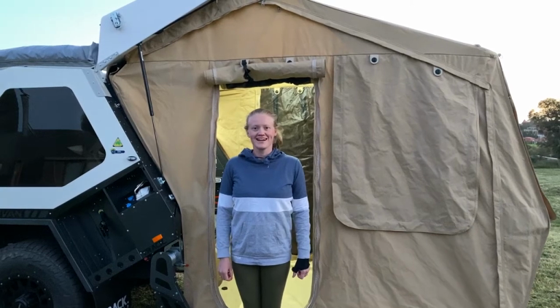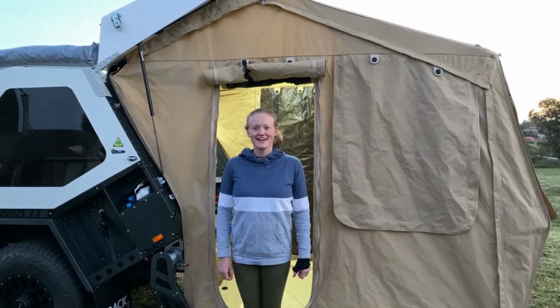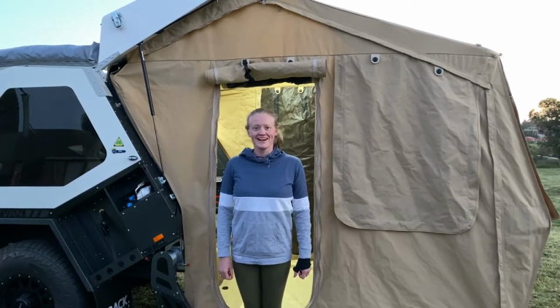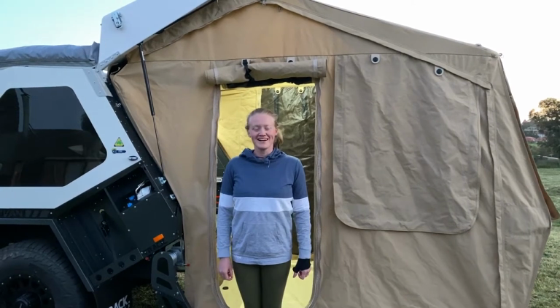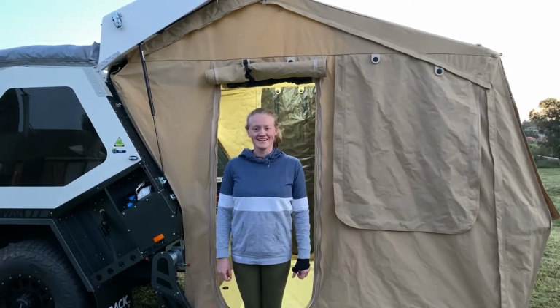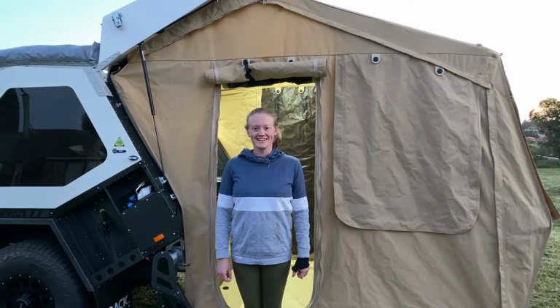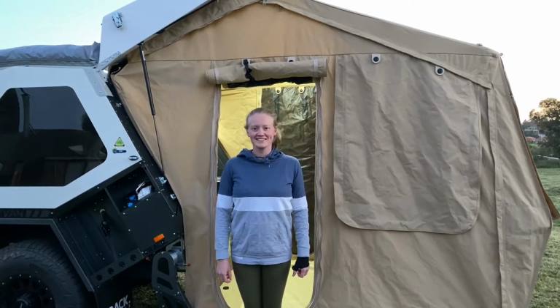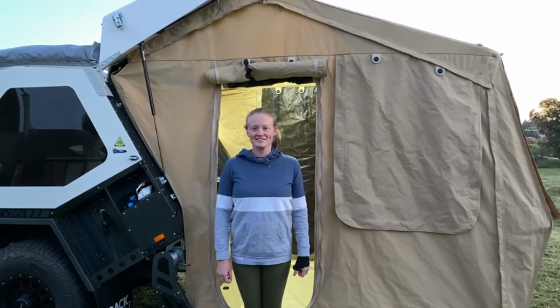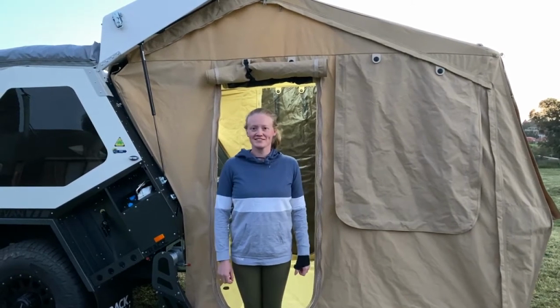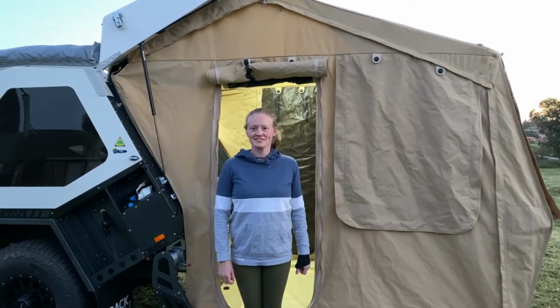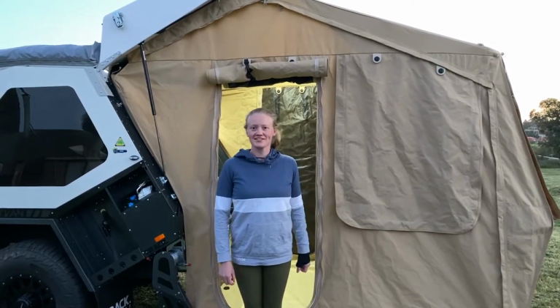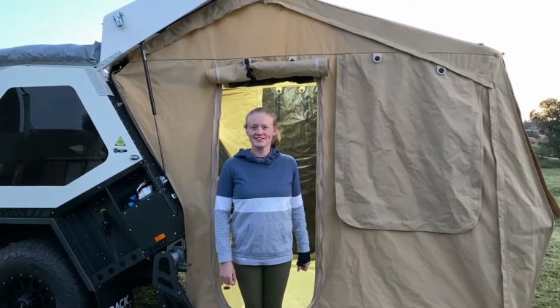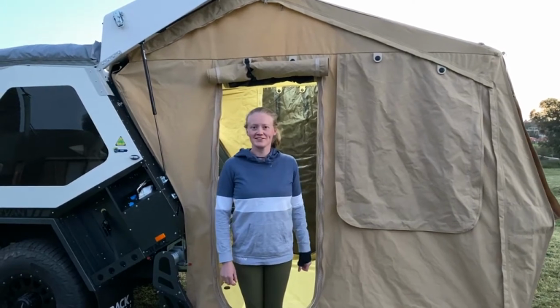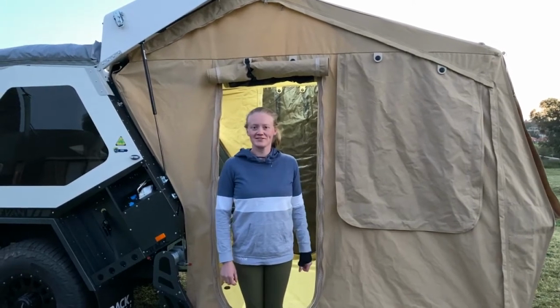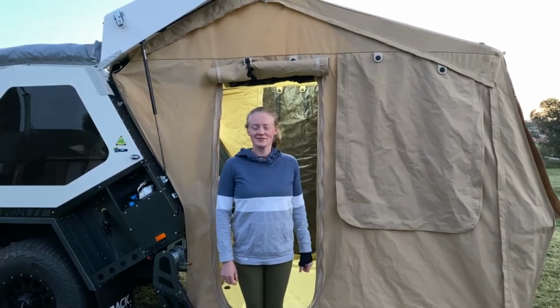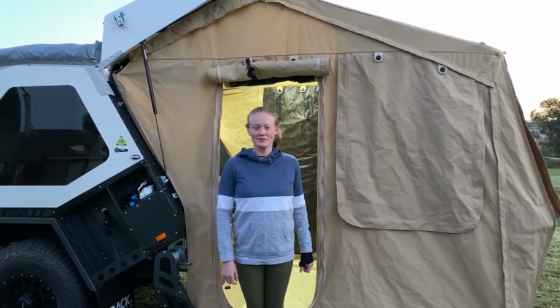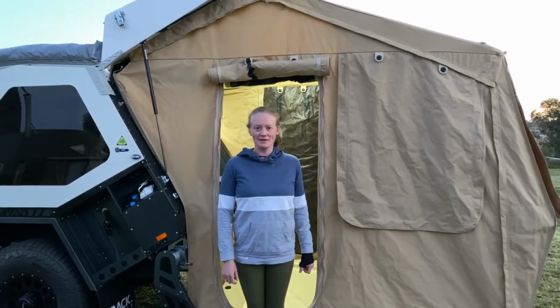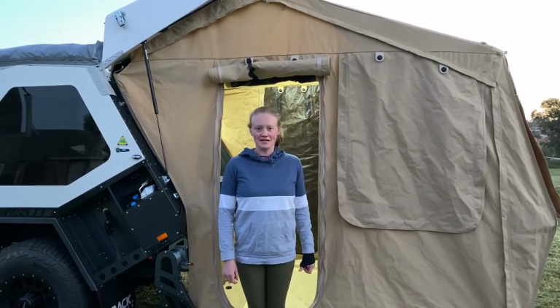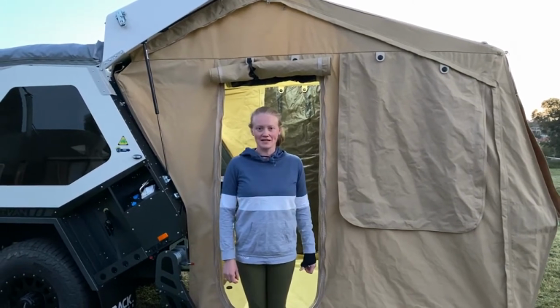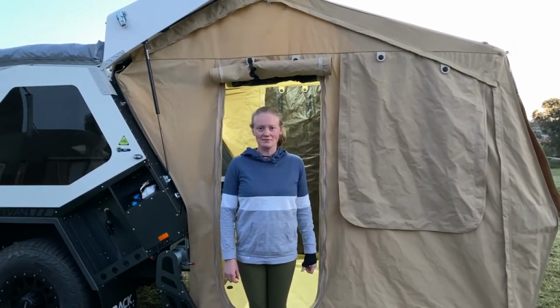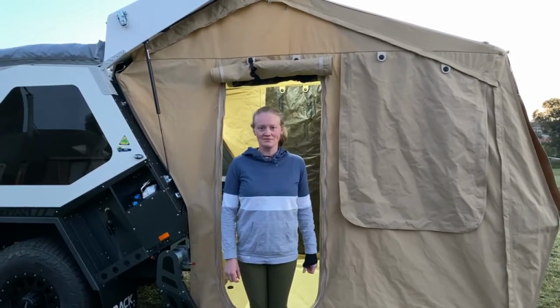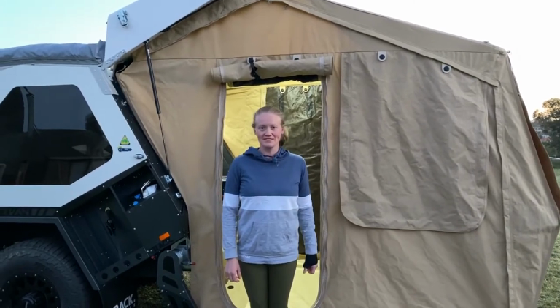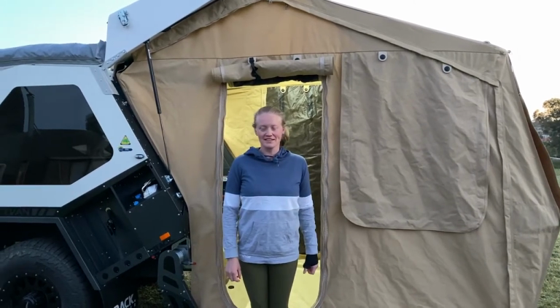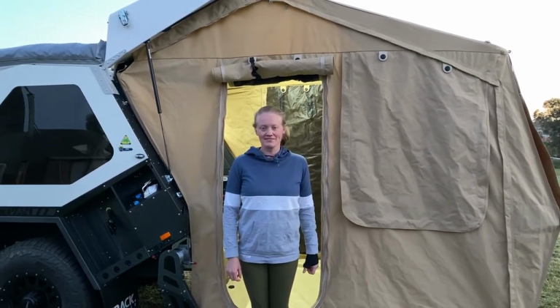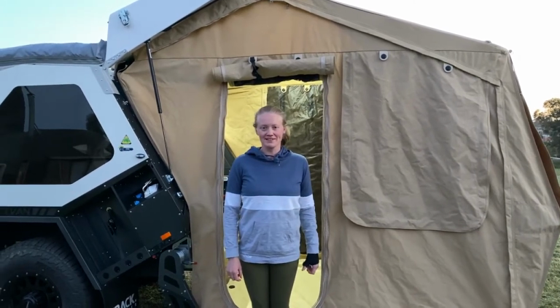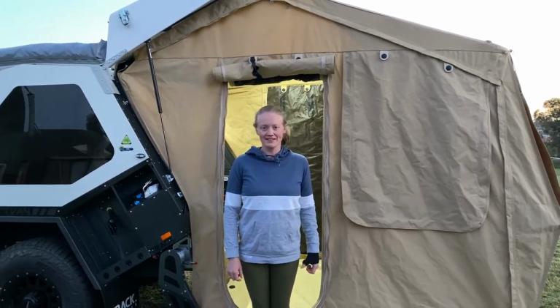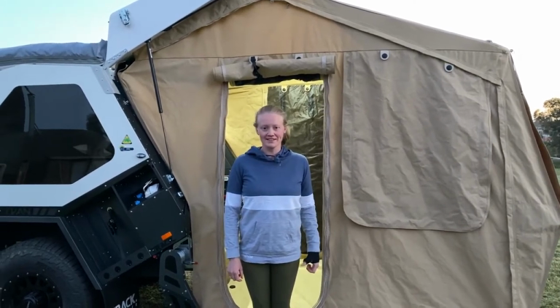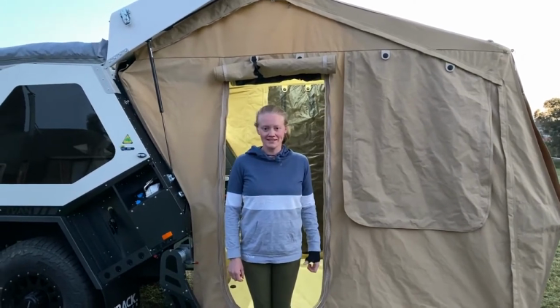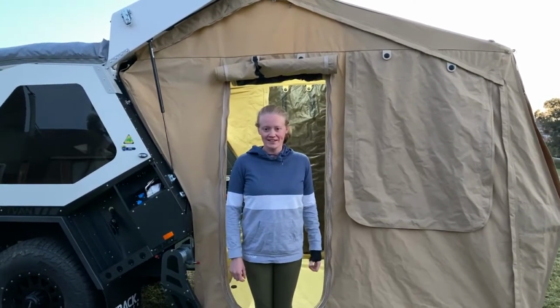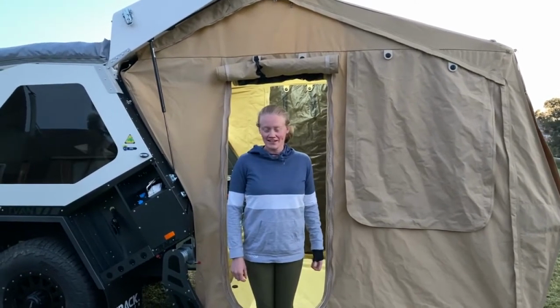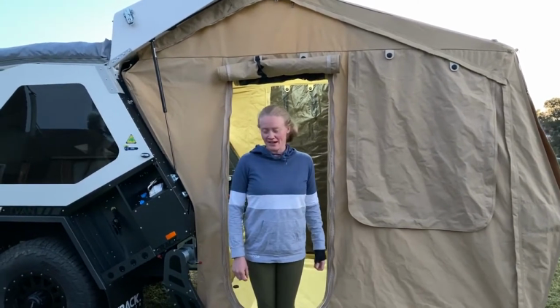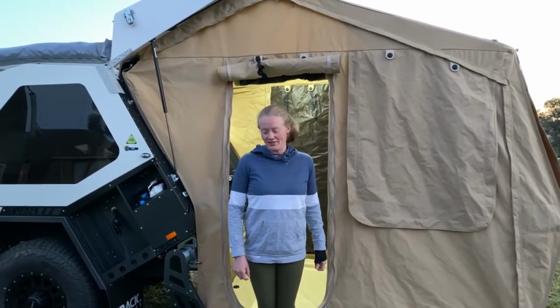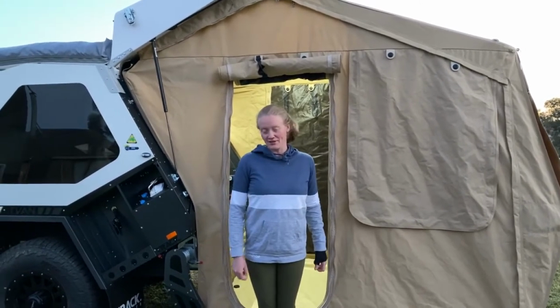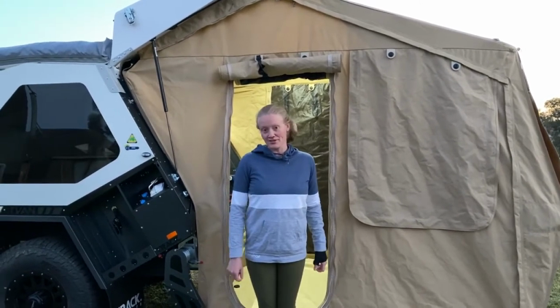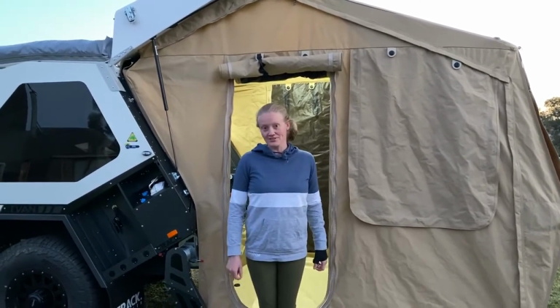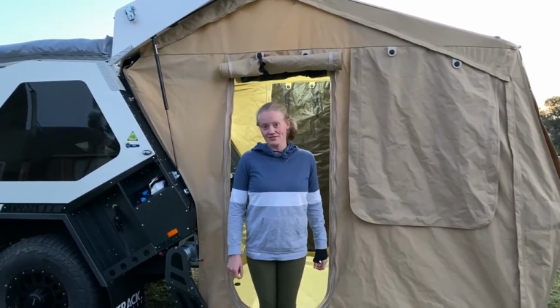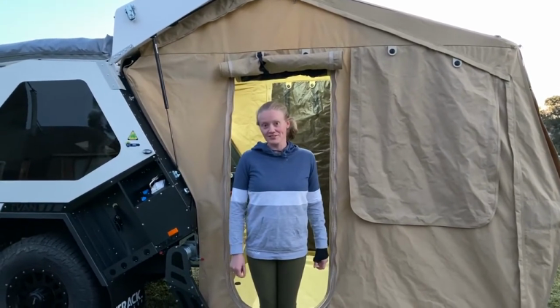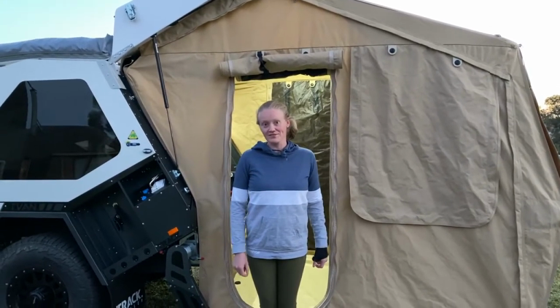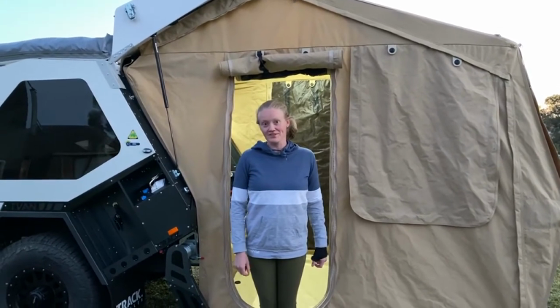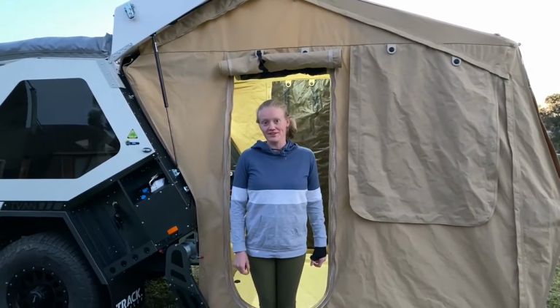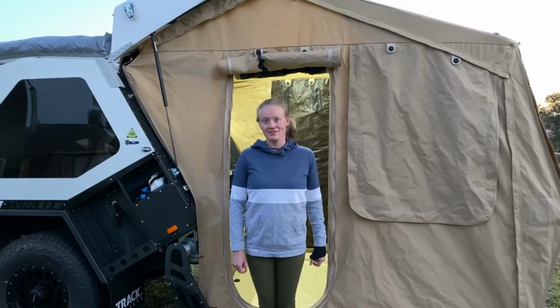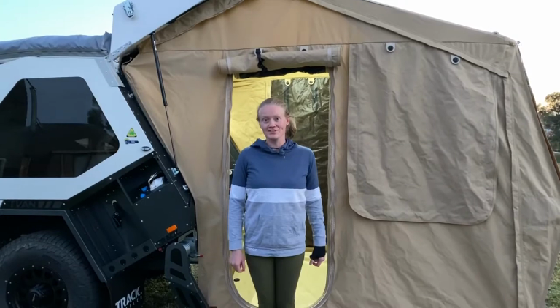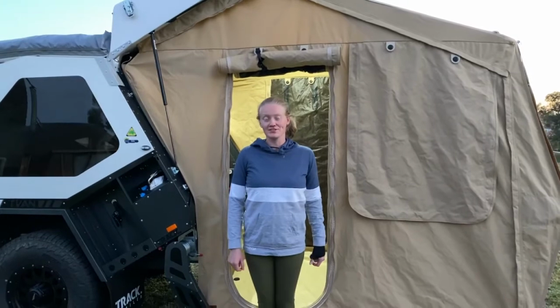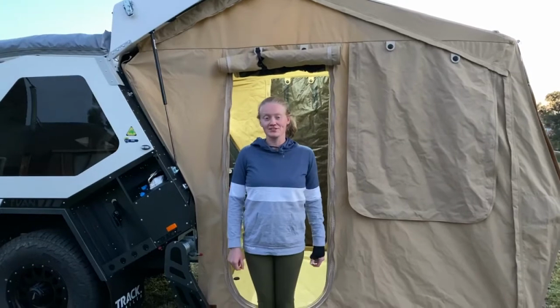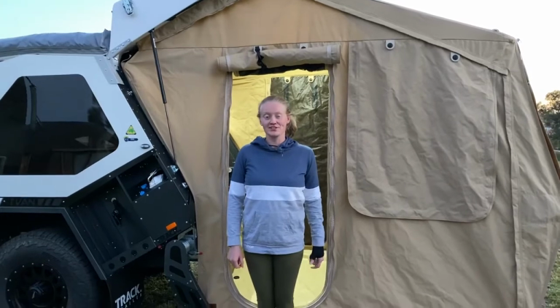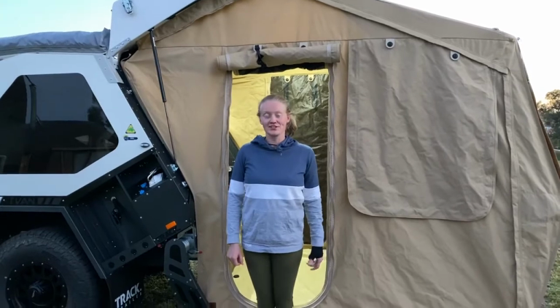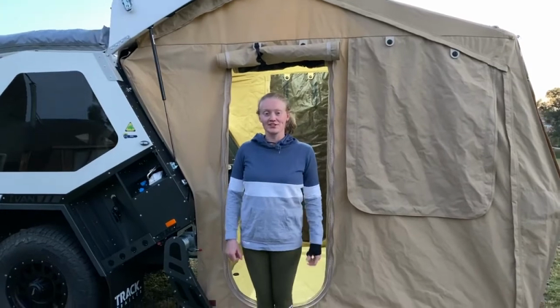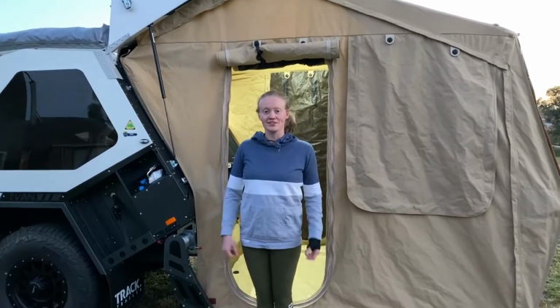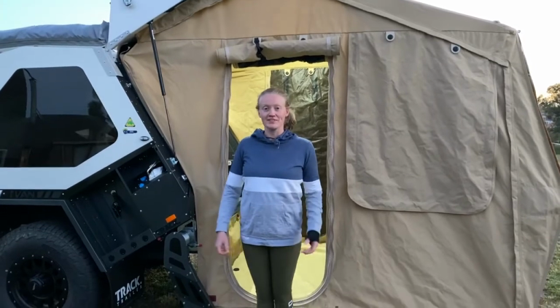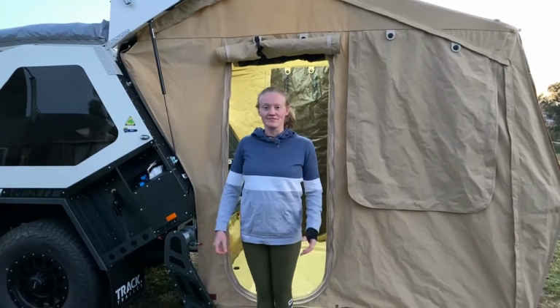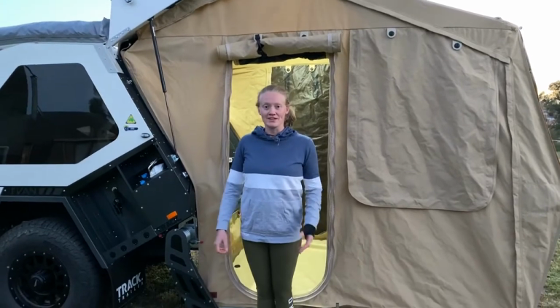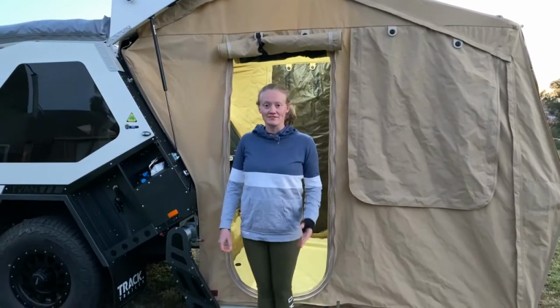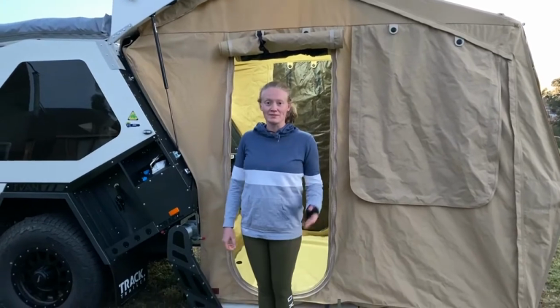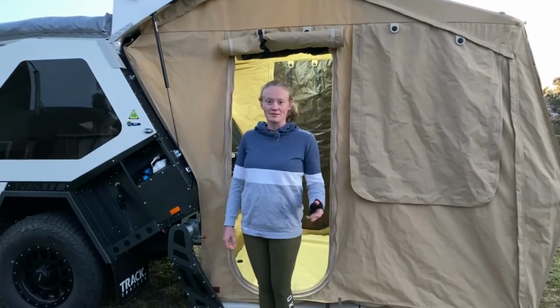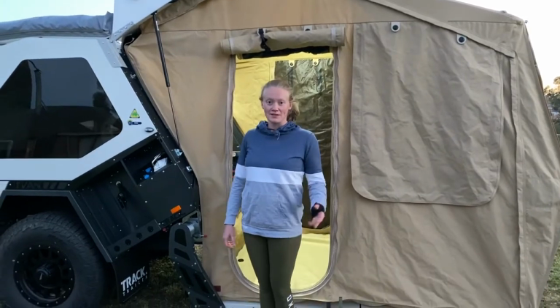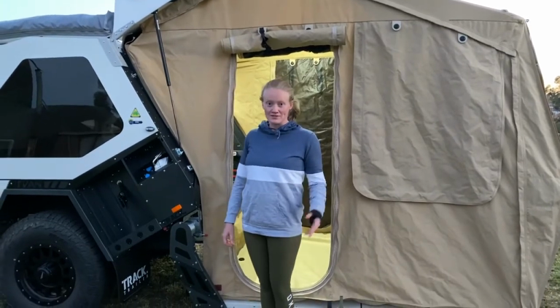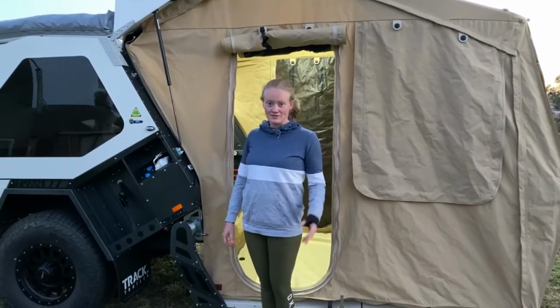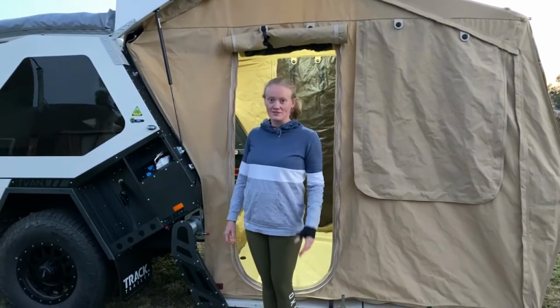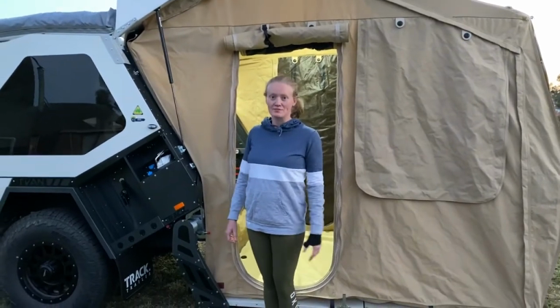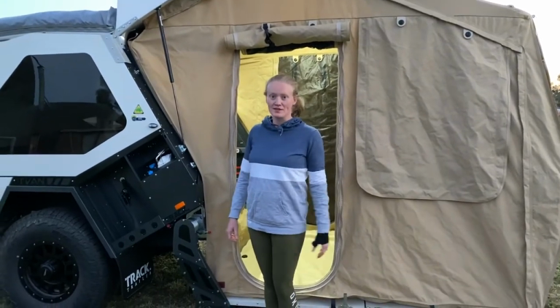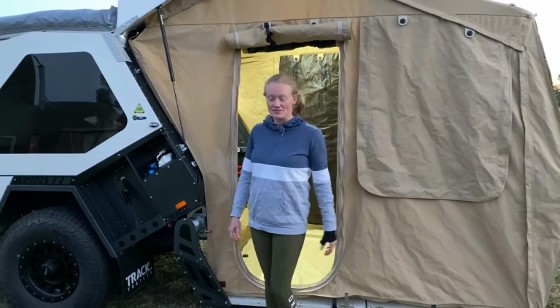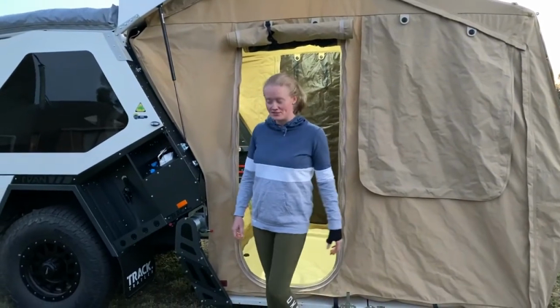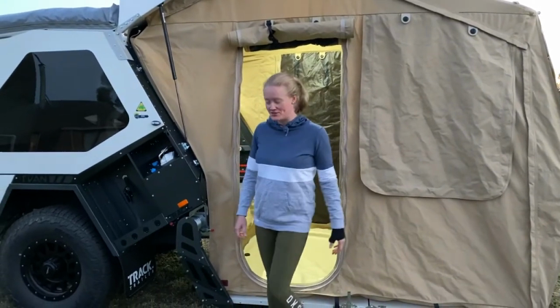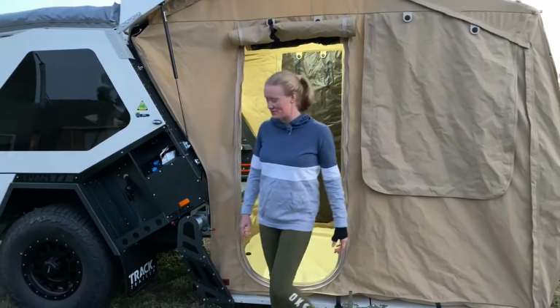Hi guys, we're just going to go through the pack up of the T-Van. I thought I'd do this video to show you don't have to have as many muscles as Brad to do it.